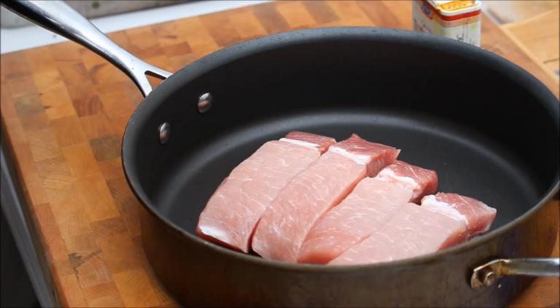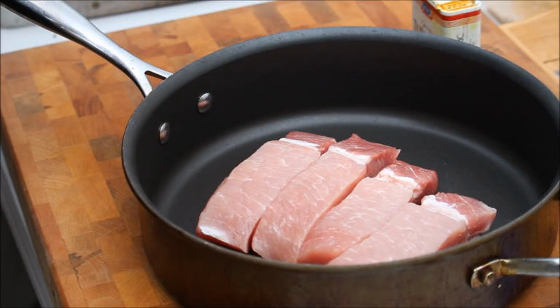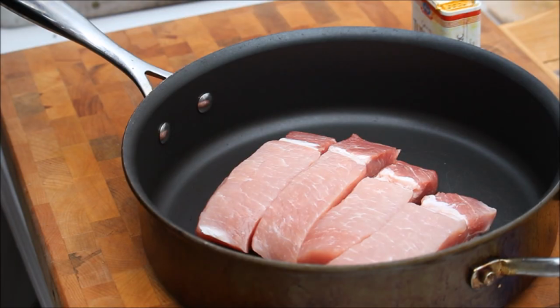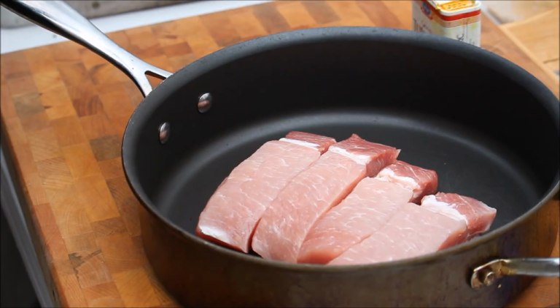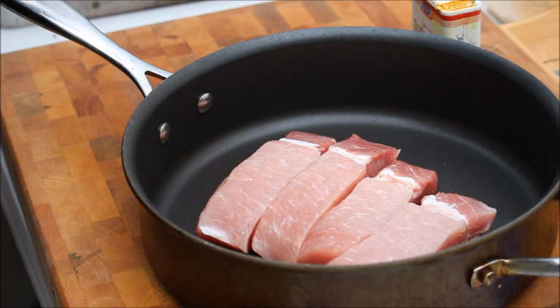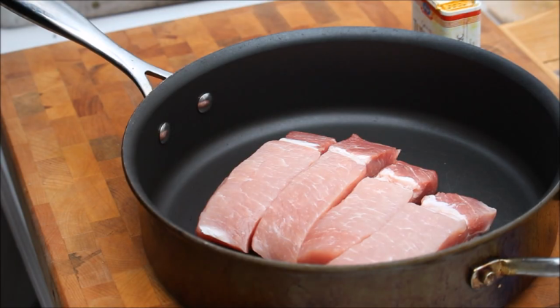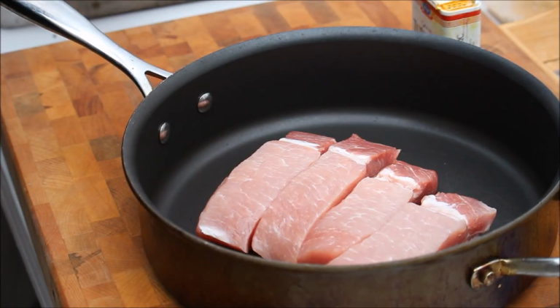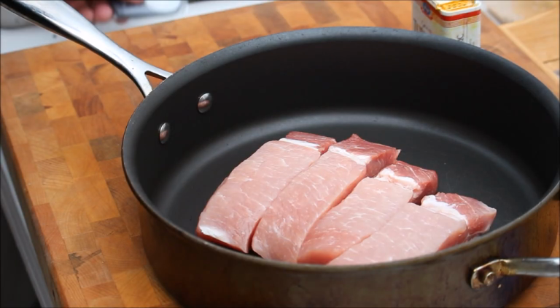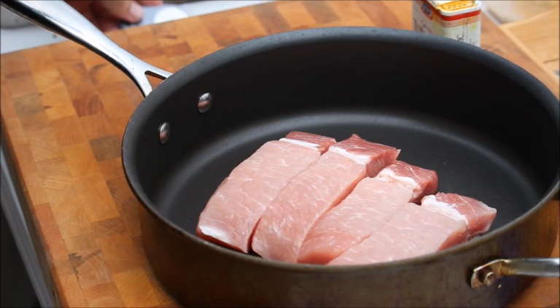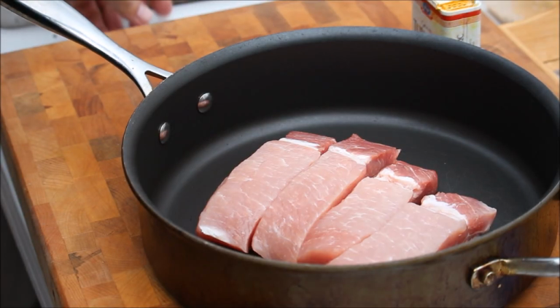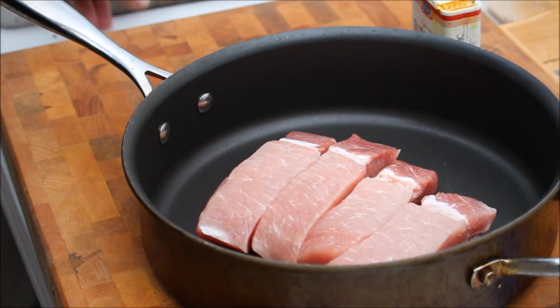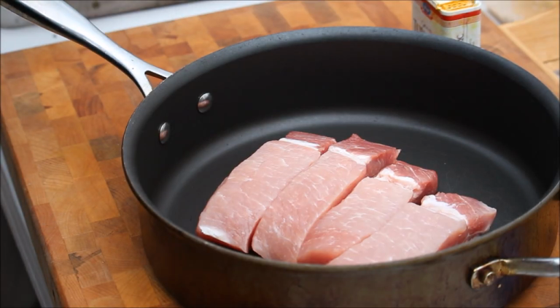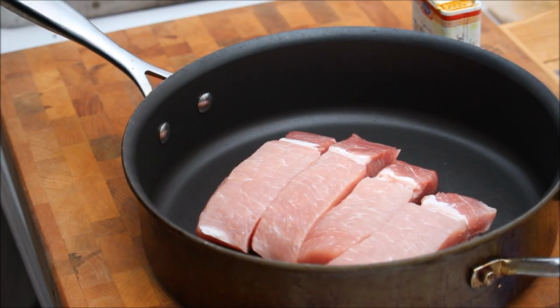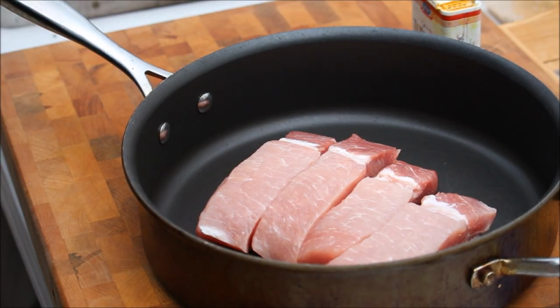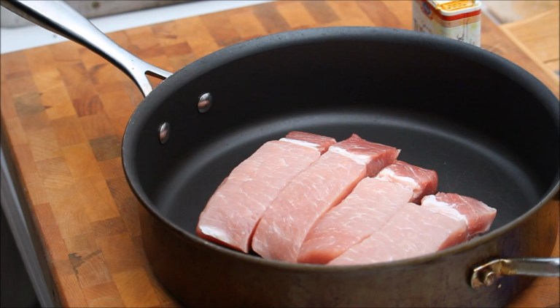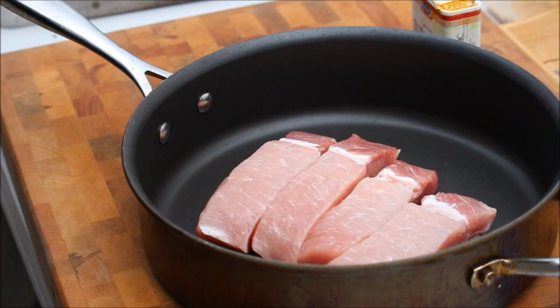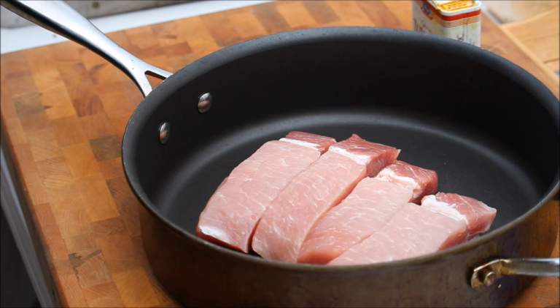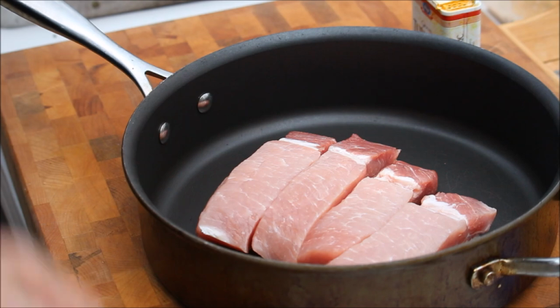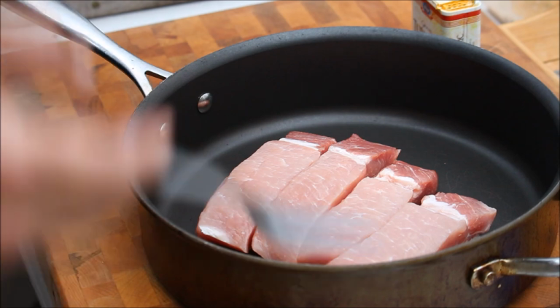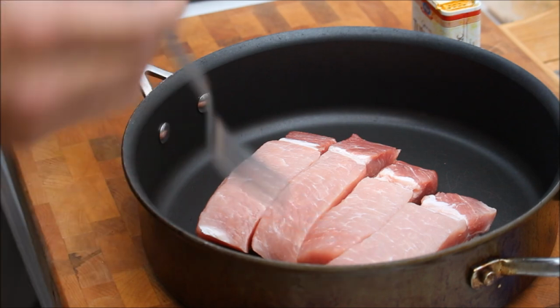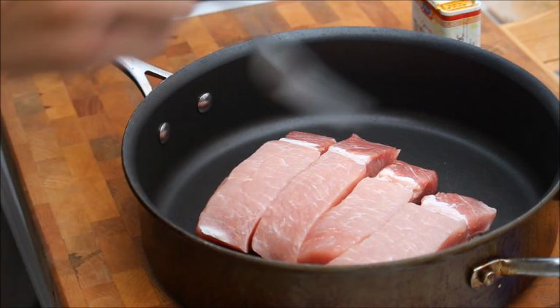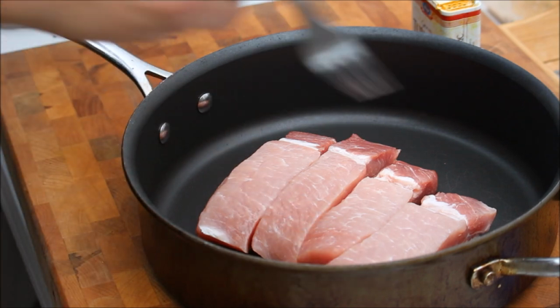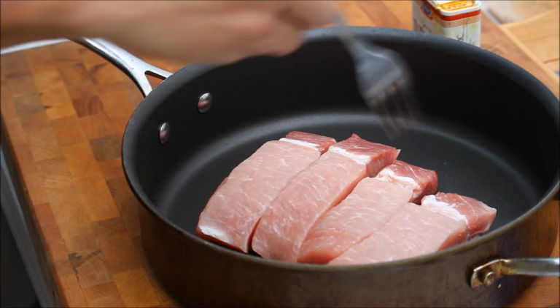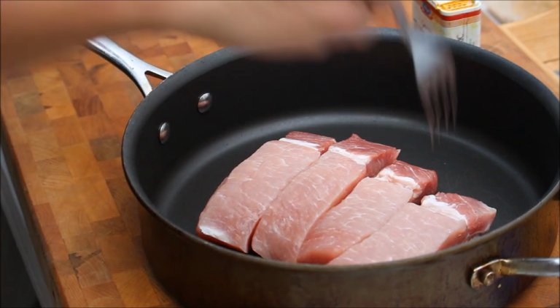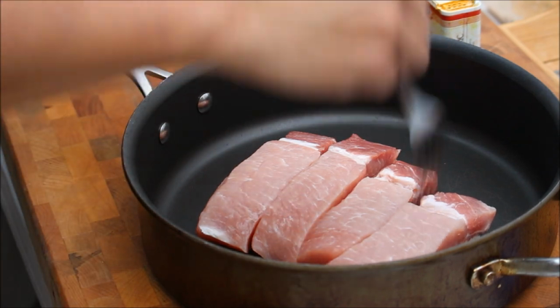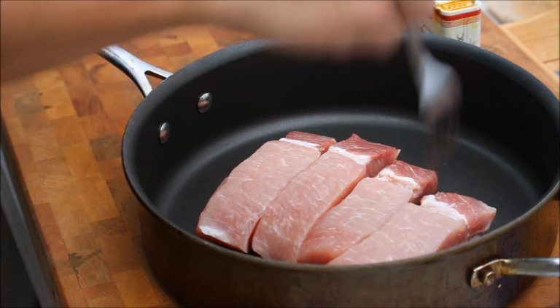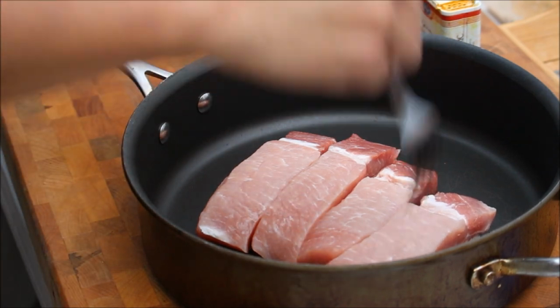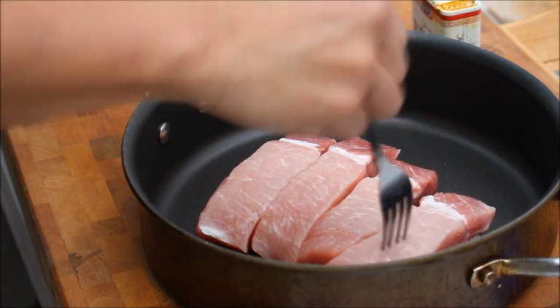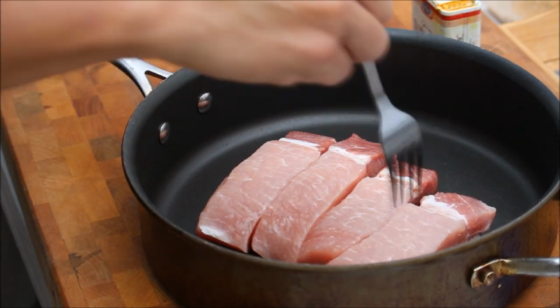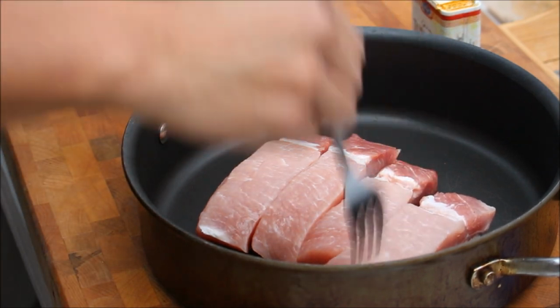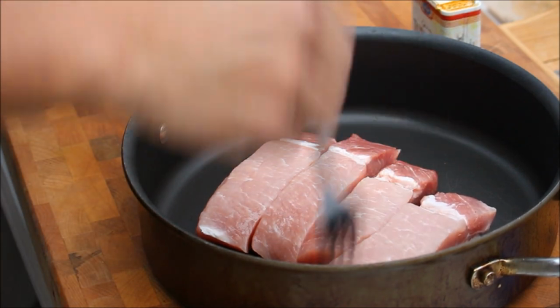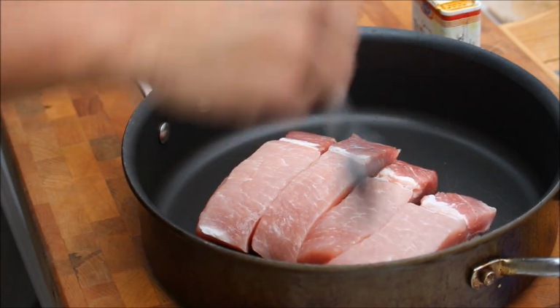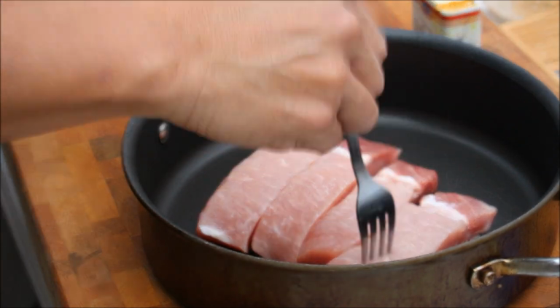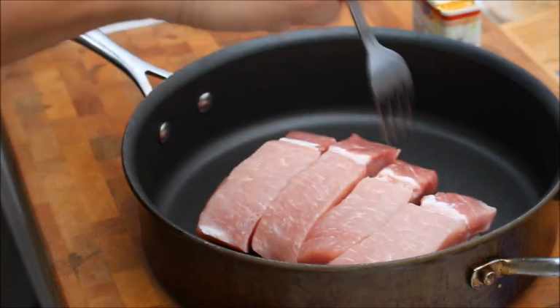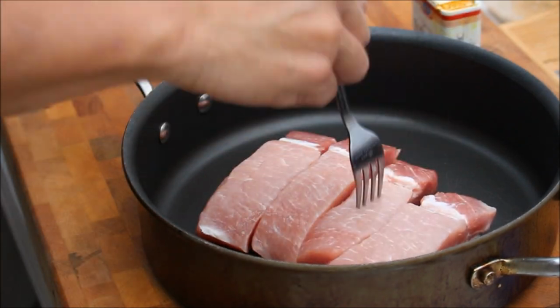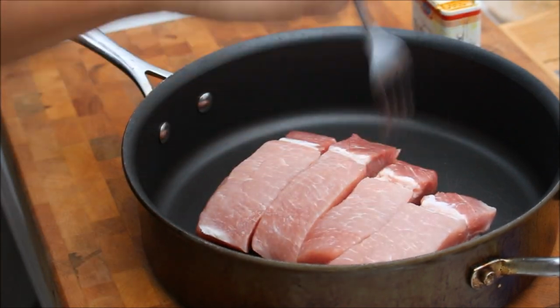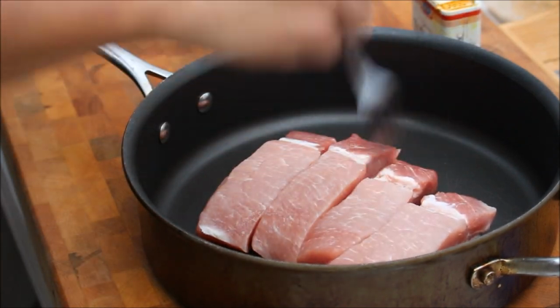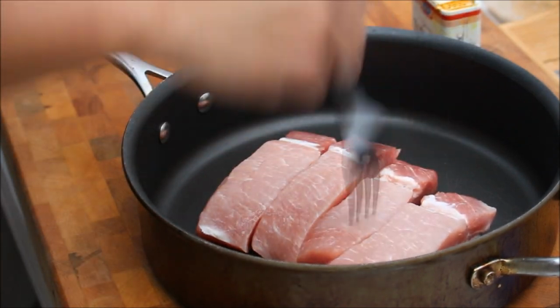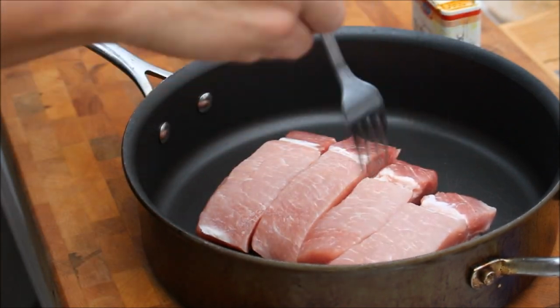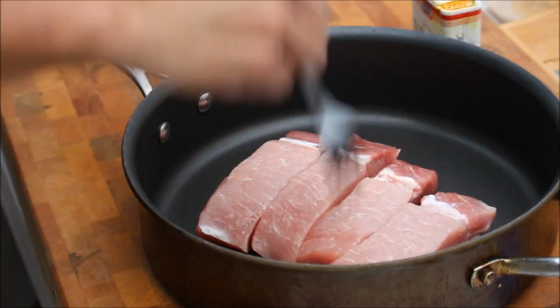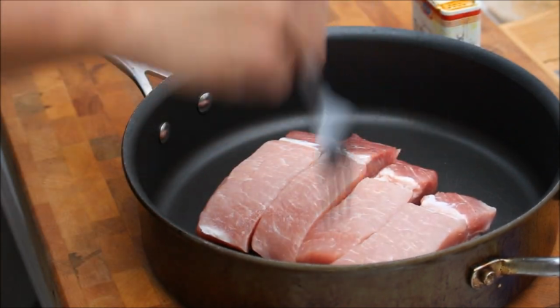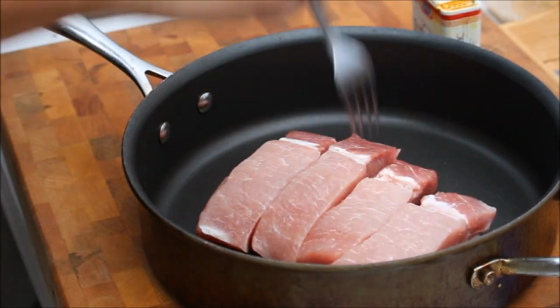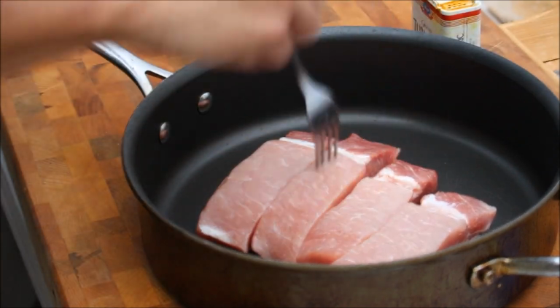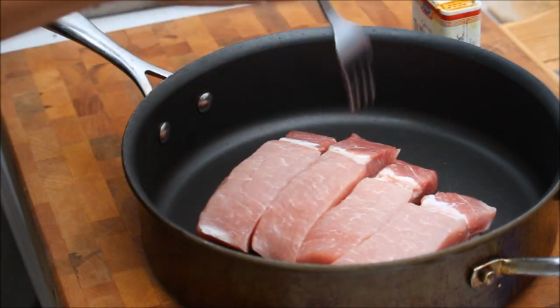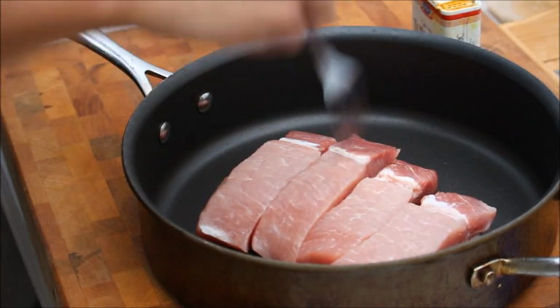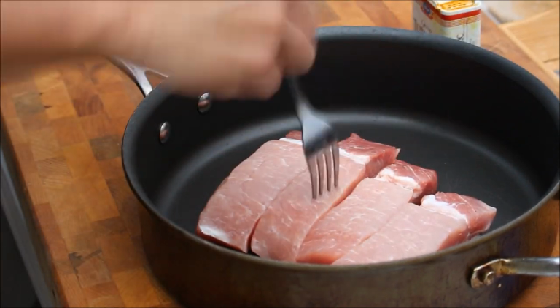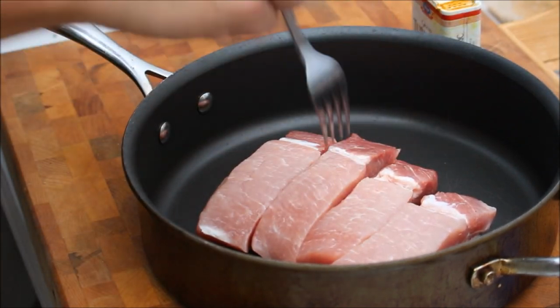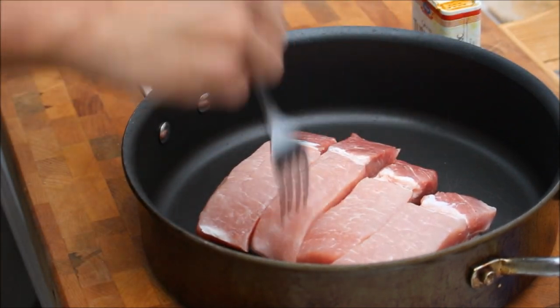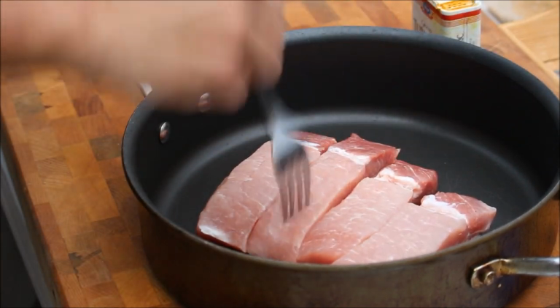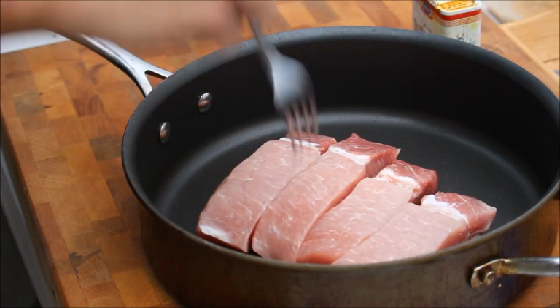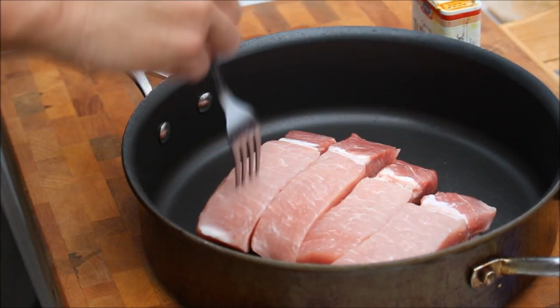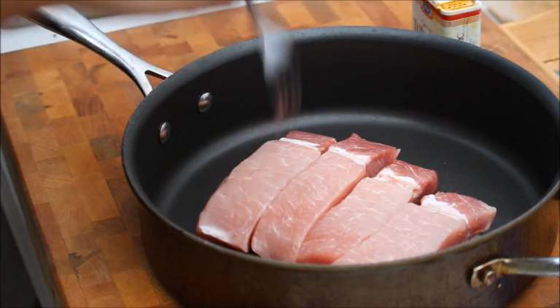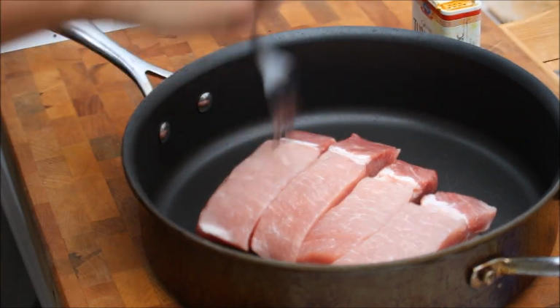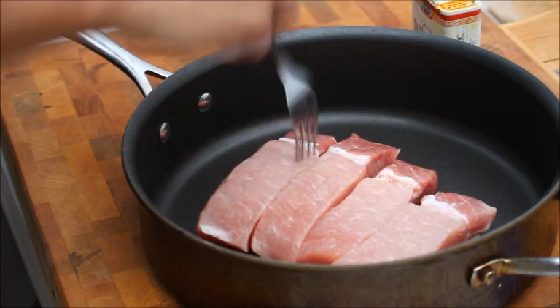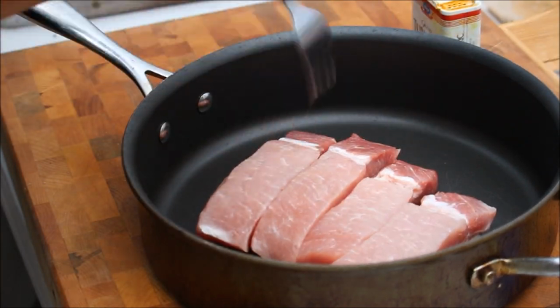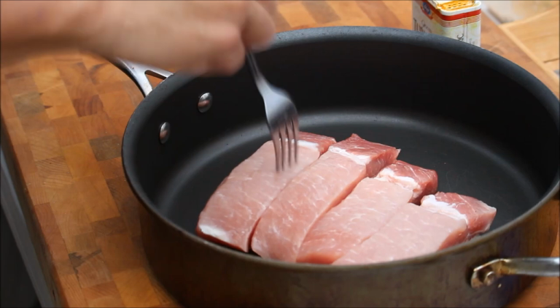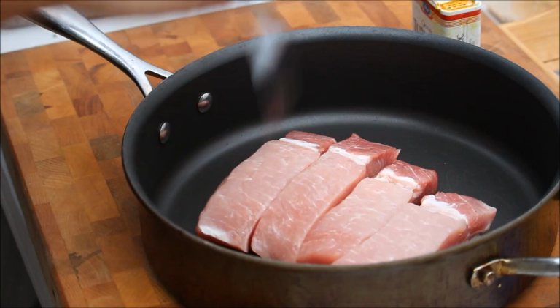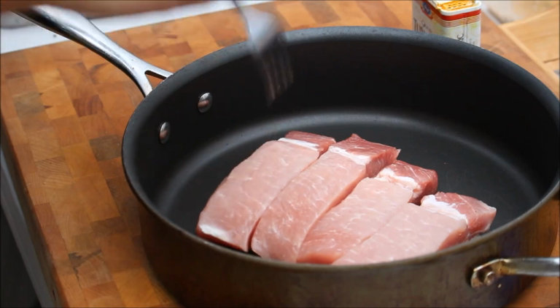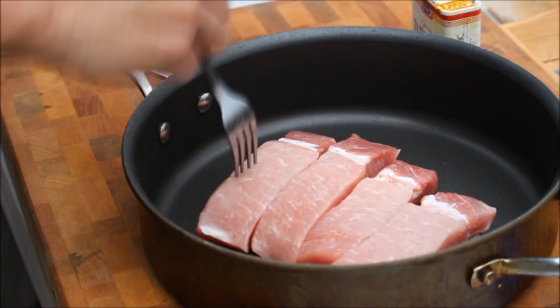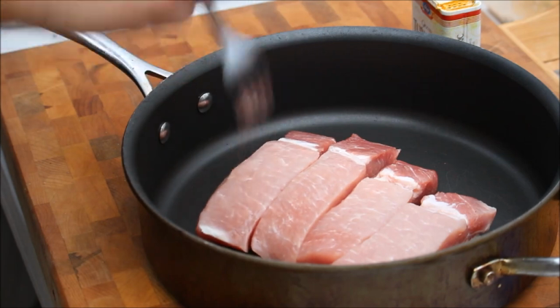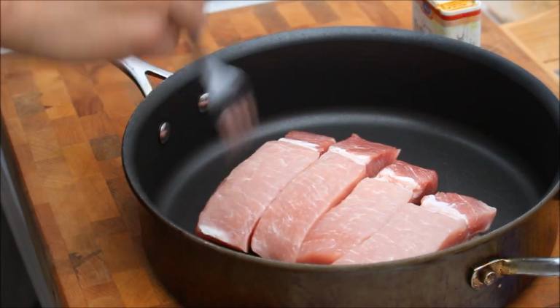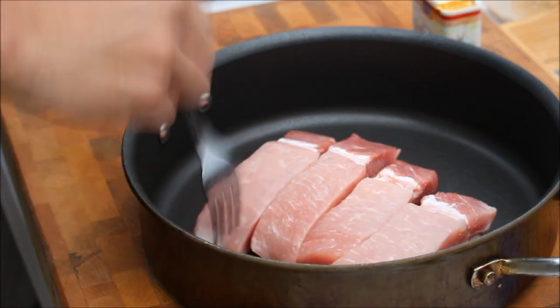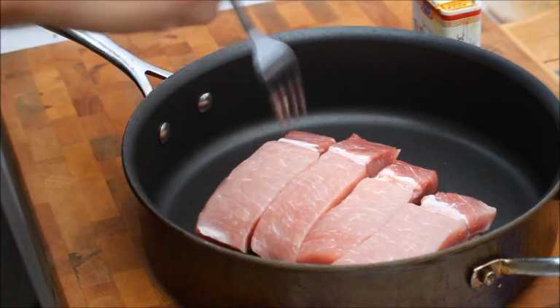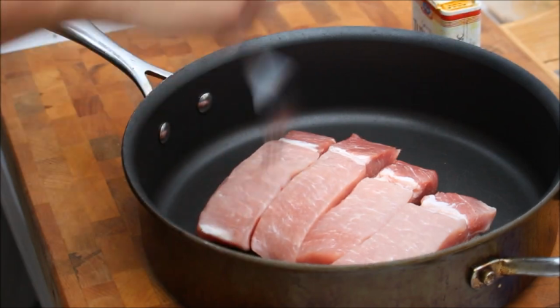First we're going to marinate the pork loin. I use a fork and give it a quick stab like this, because we want the sauce to go into the meat.